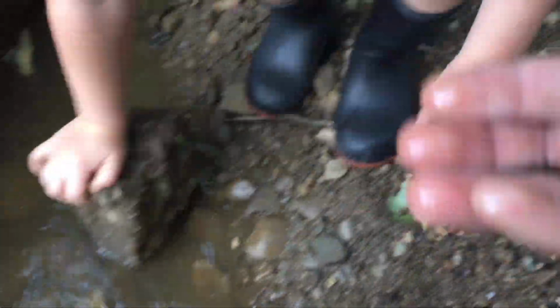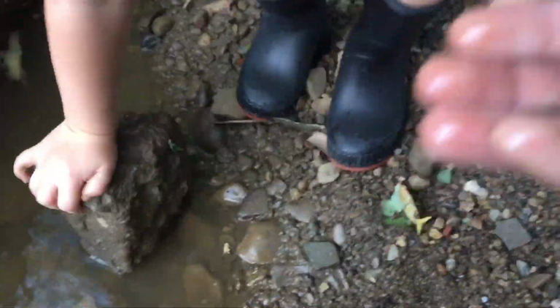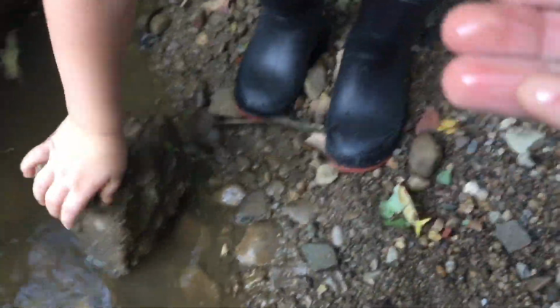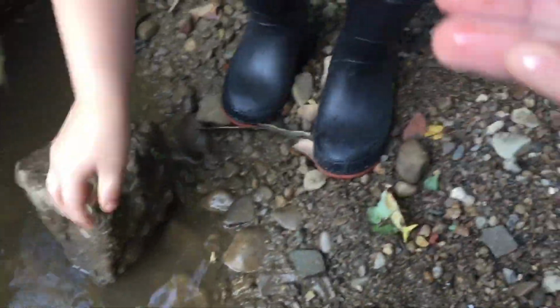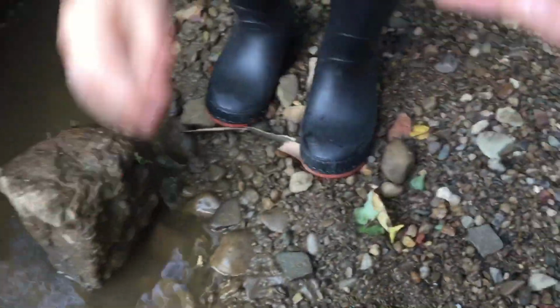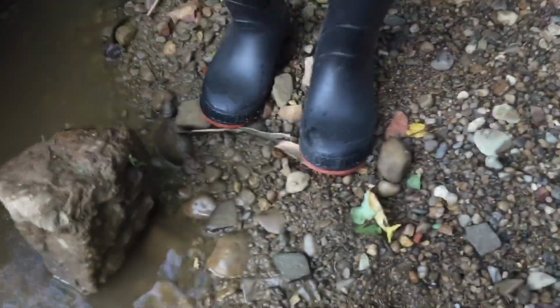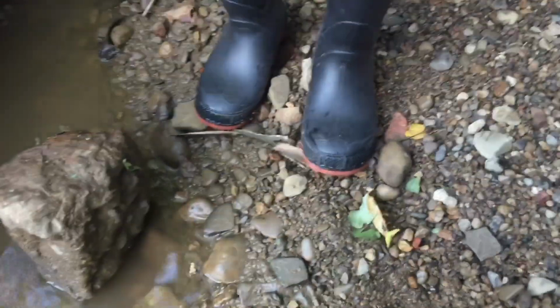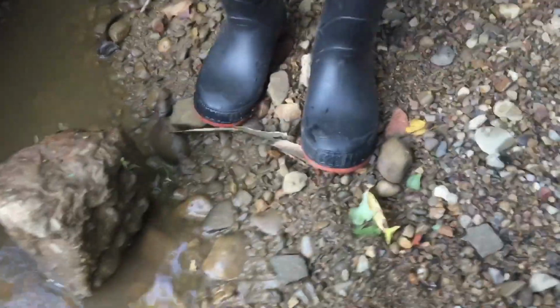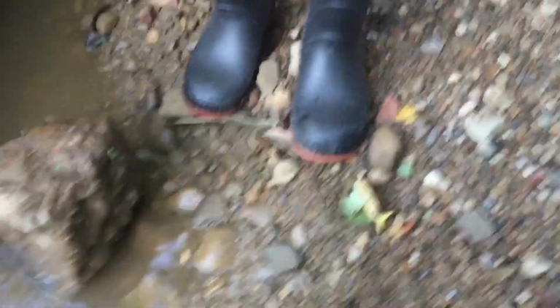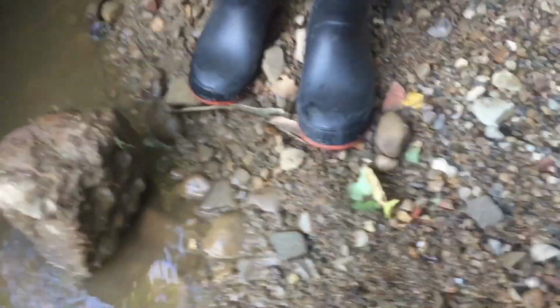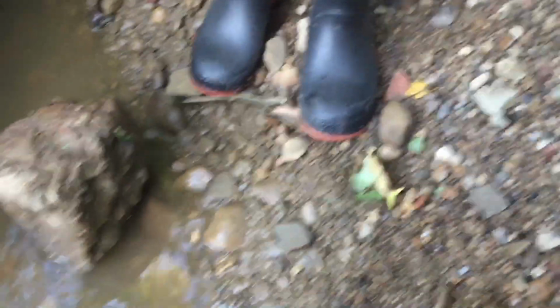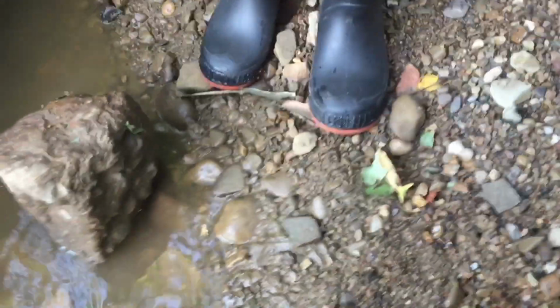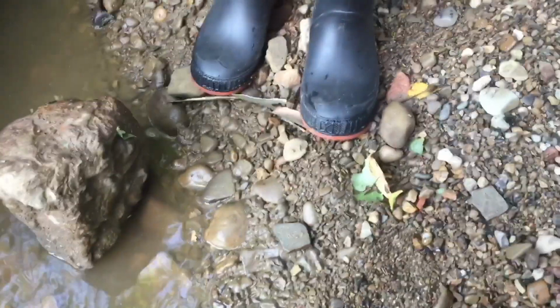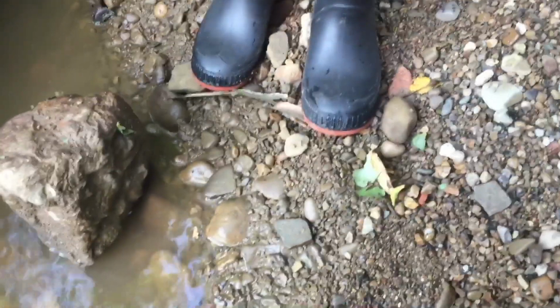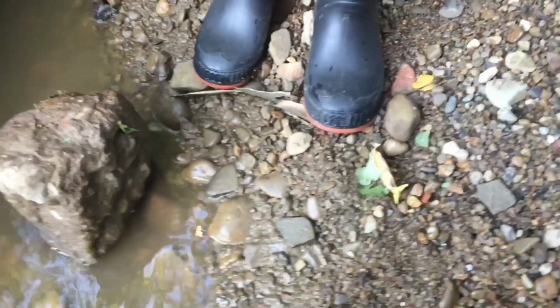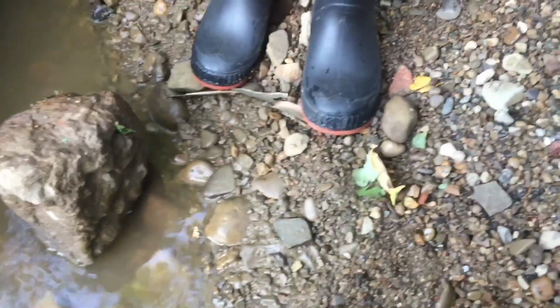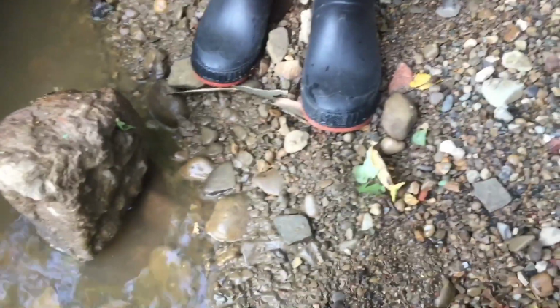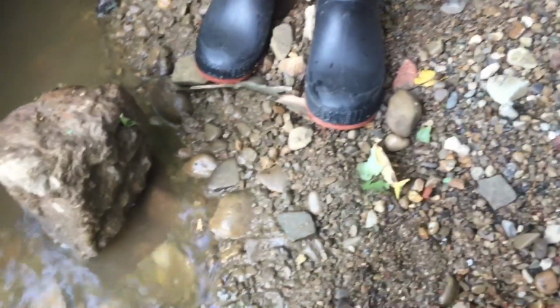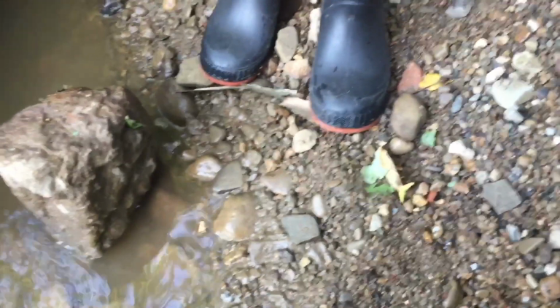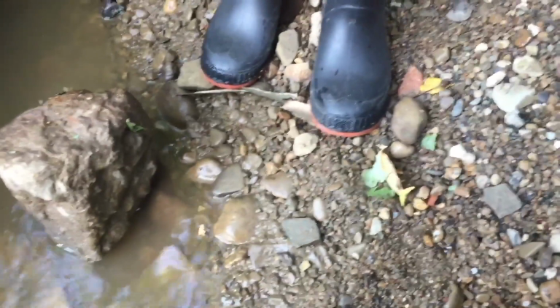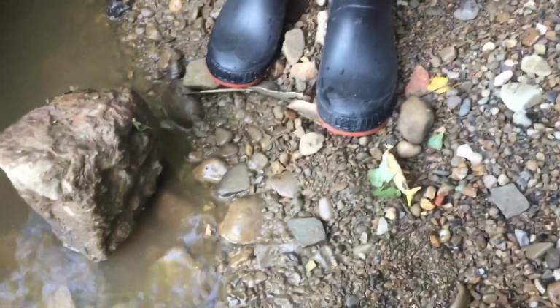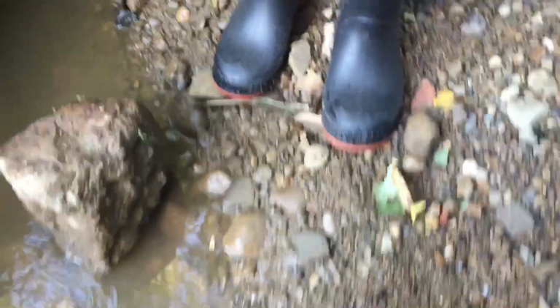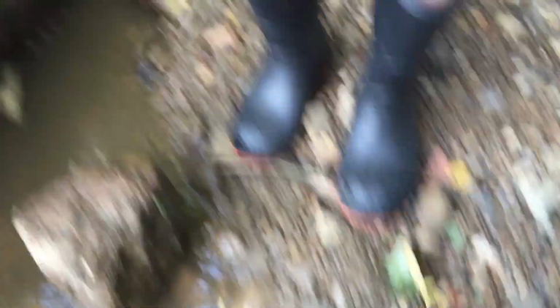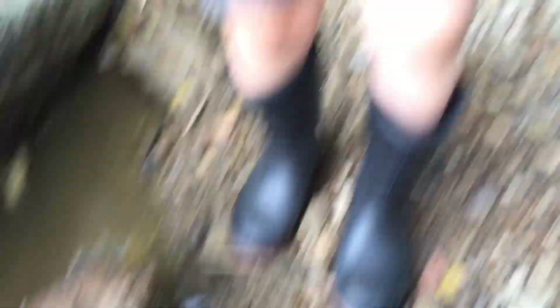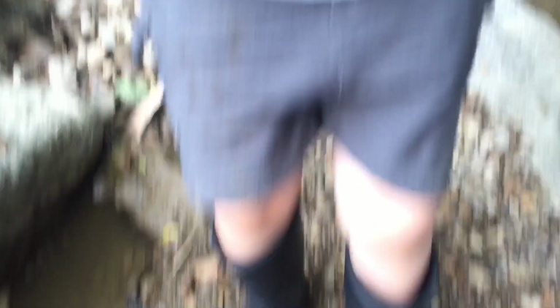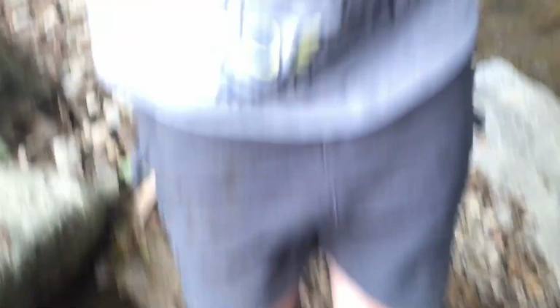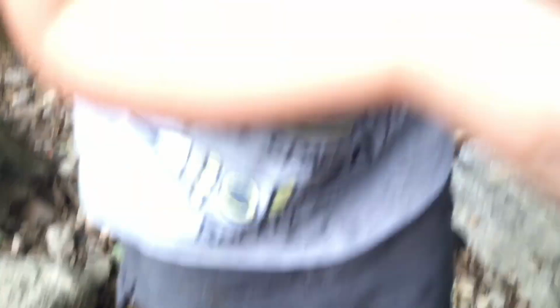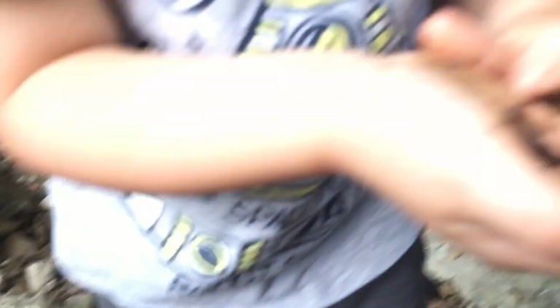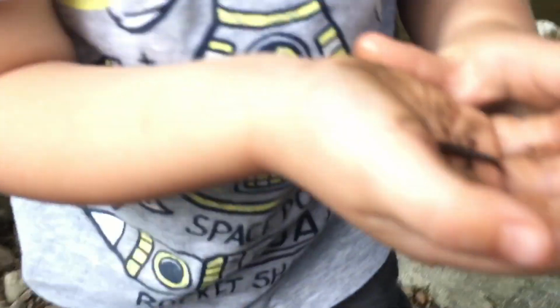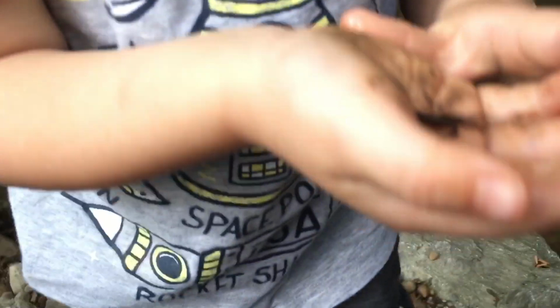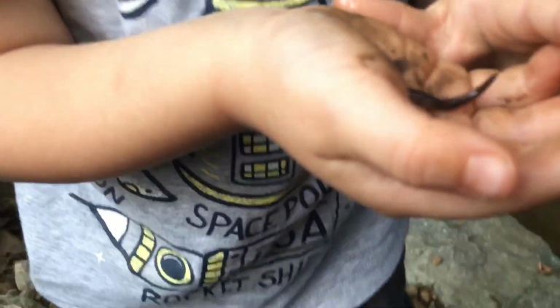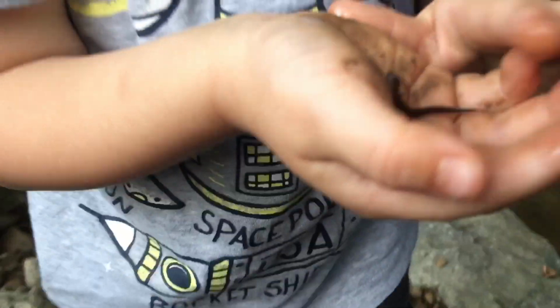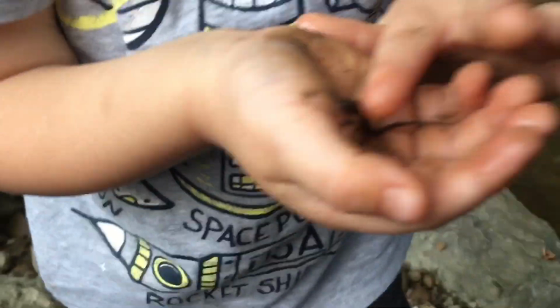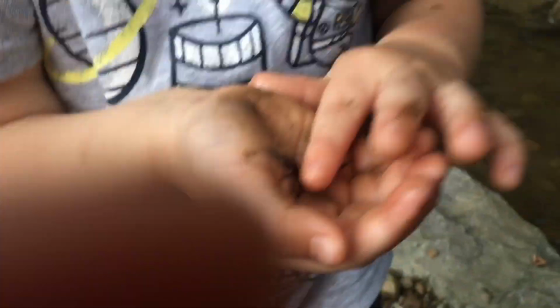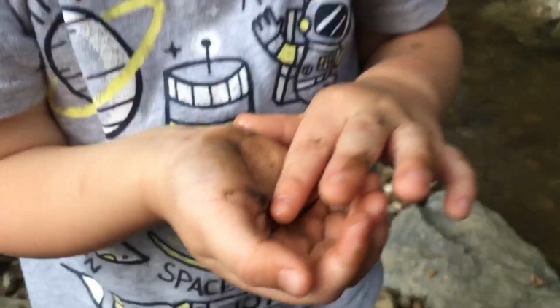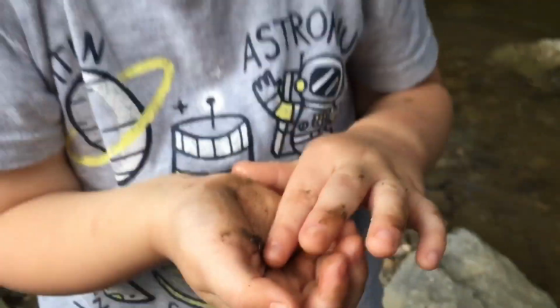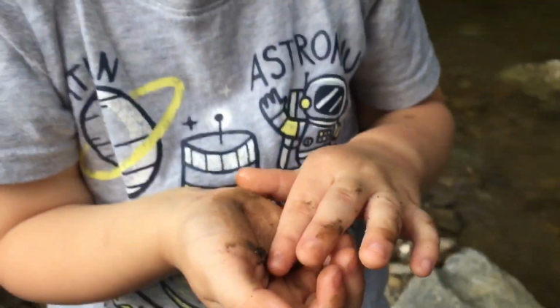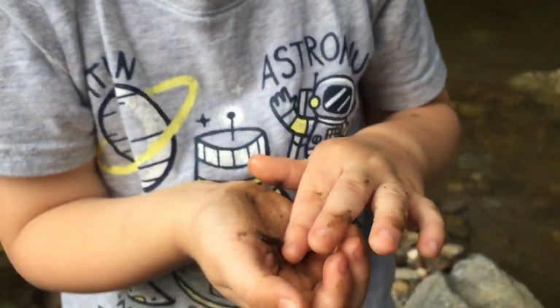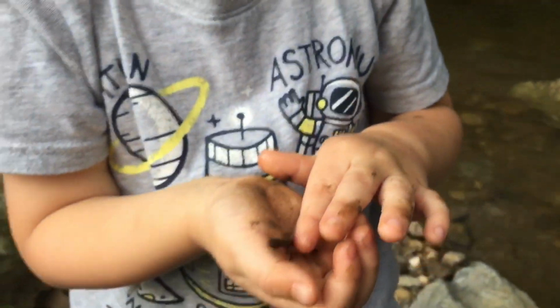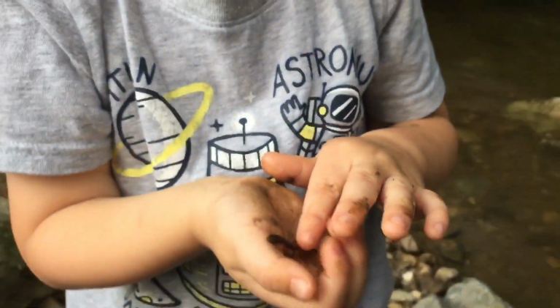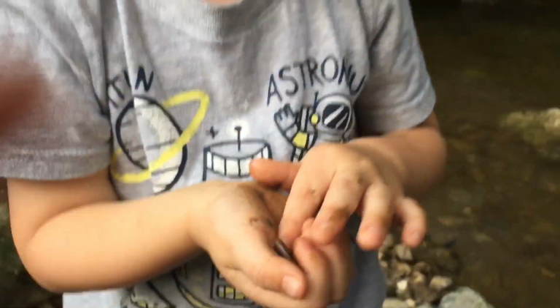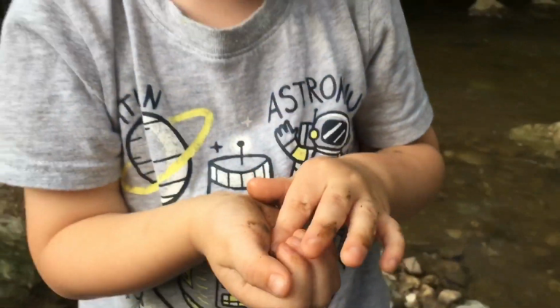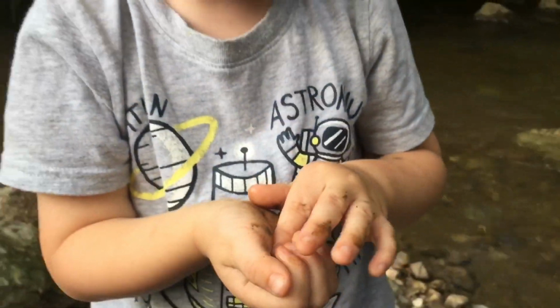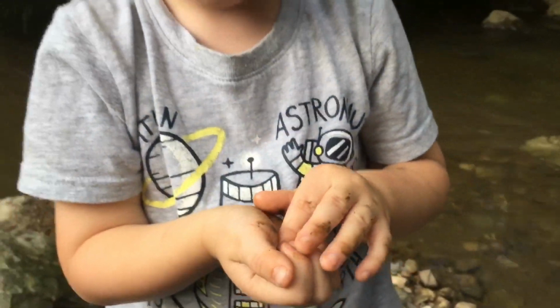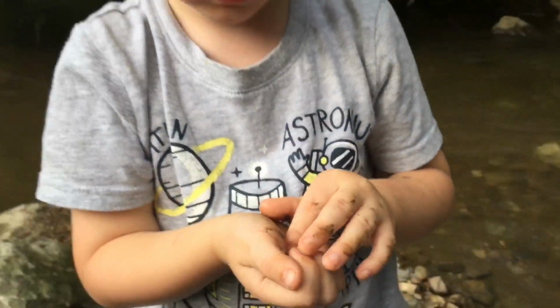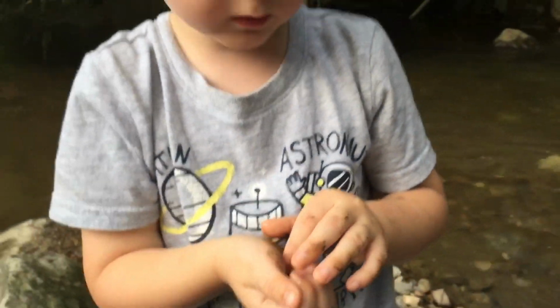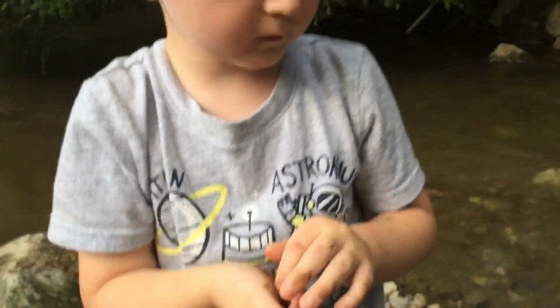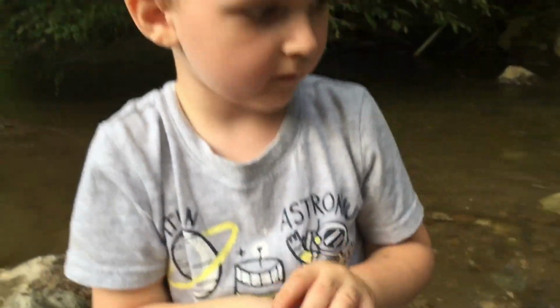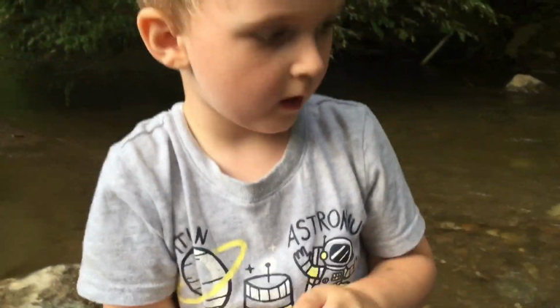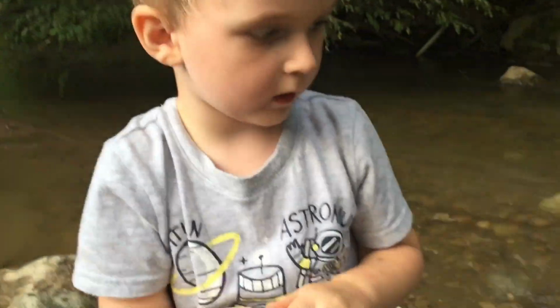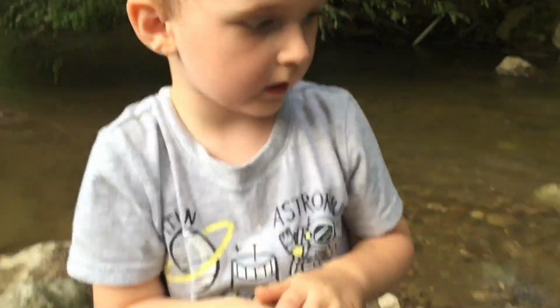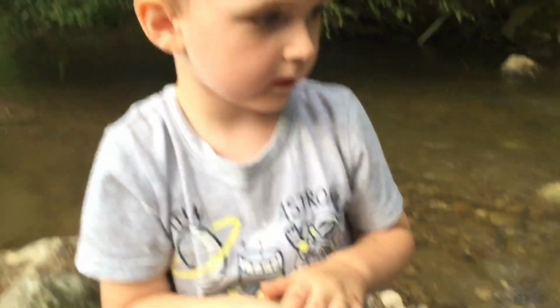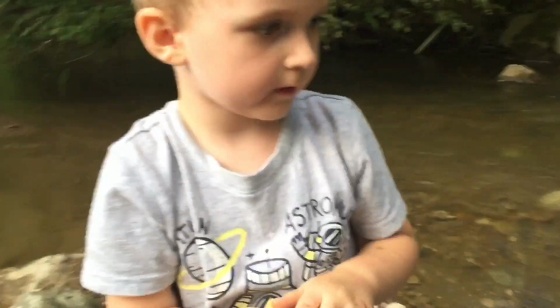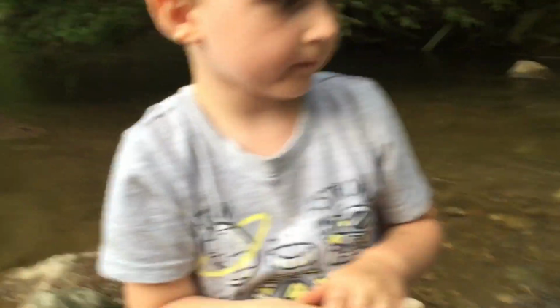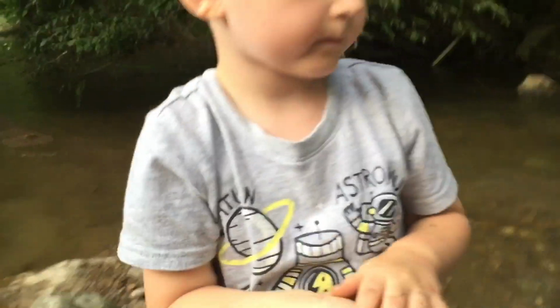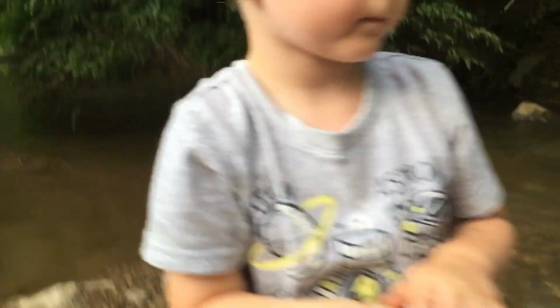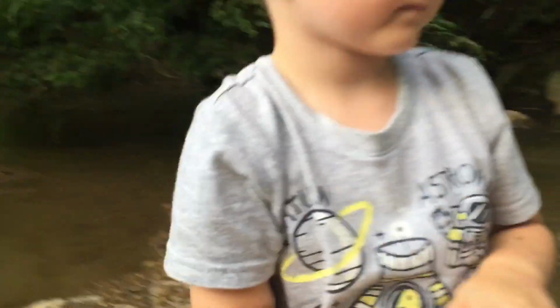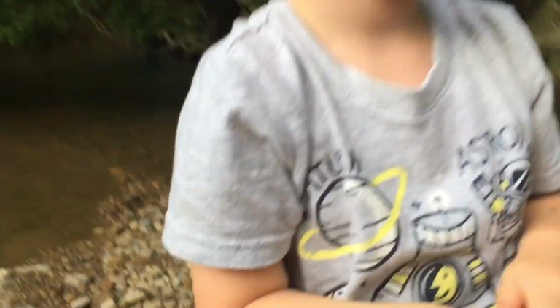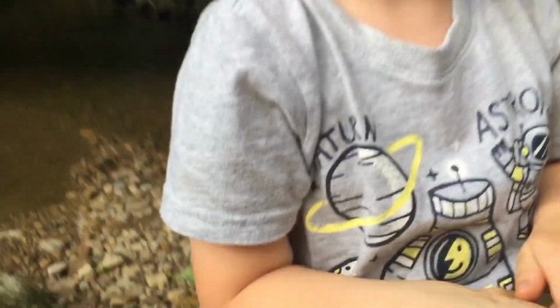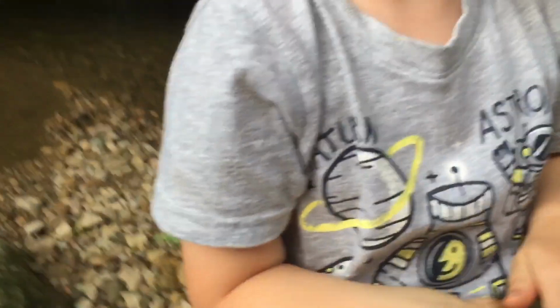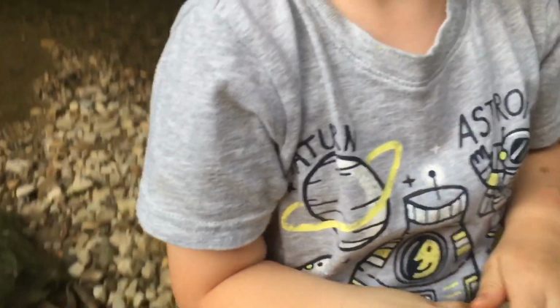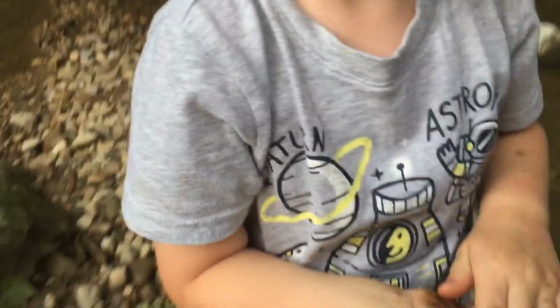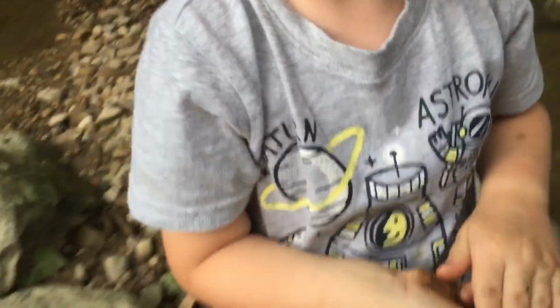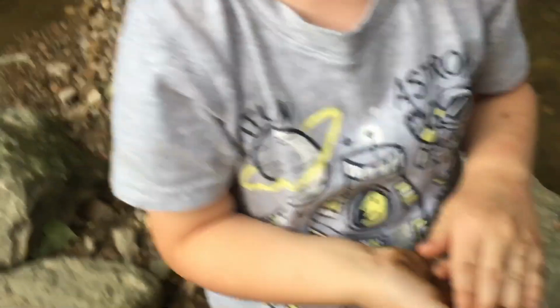Can I hold him? Yeah dude. Put your hand flat like I did. Cute fella. Show us.